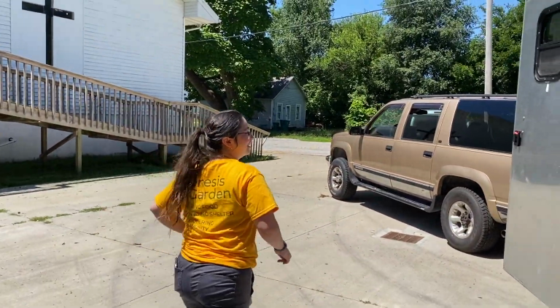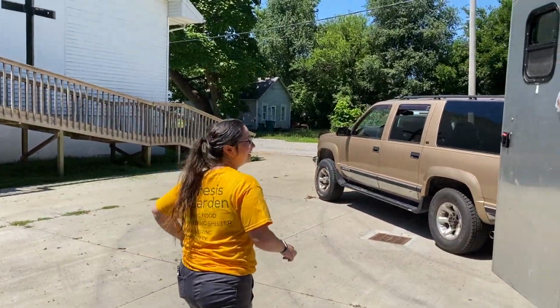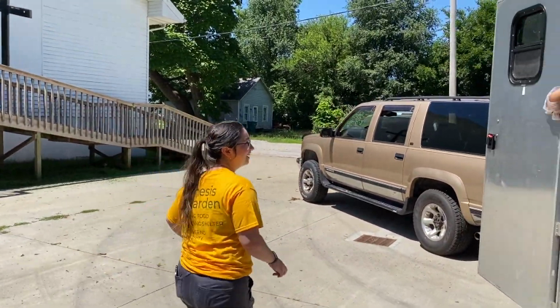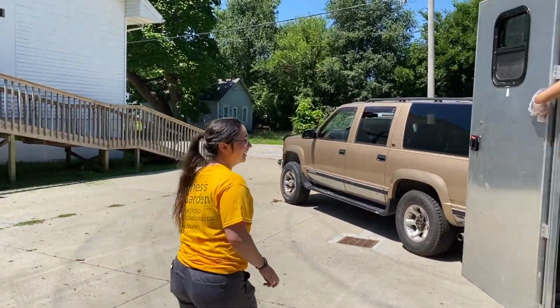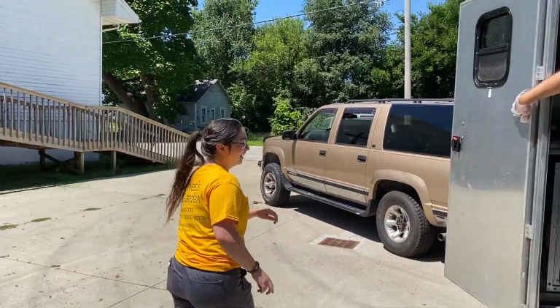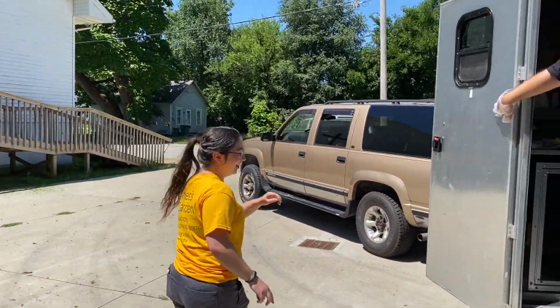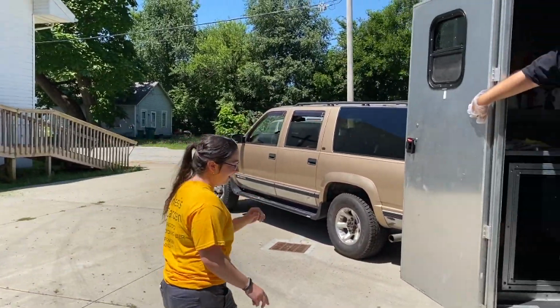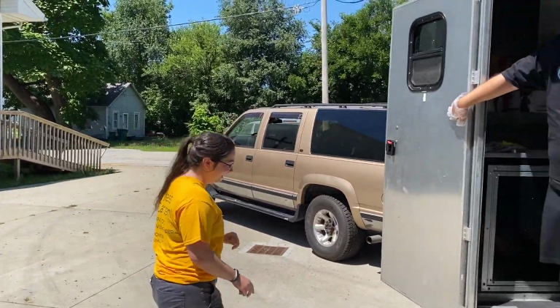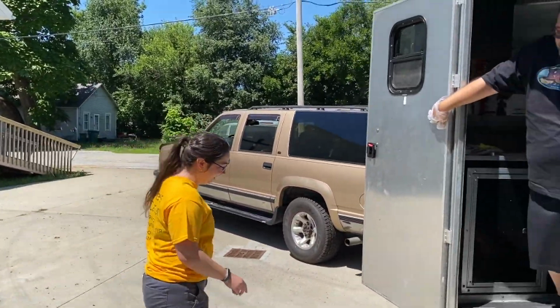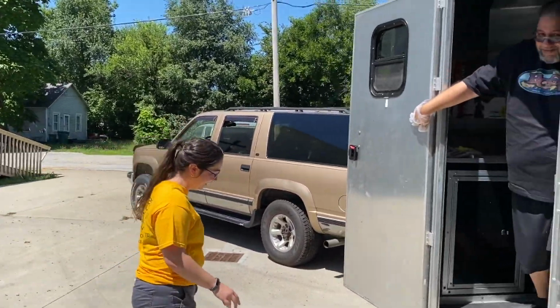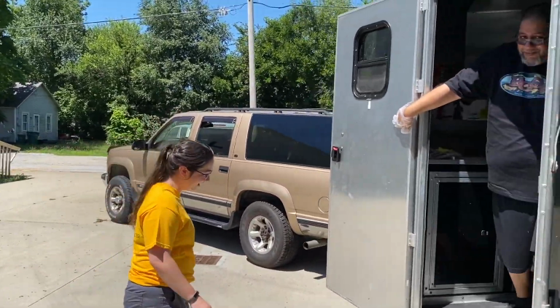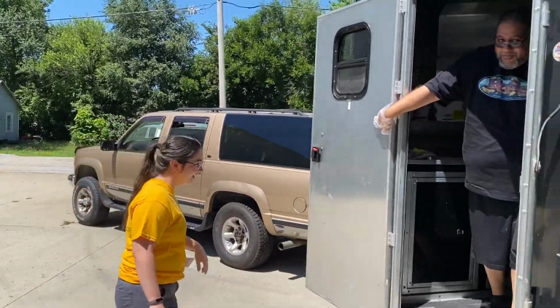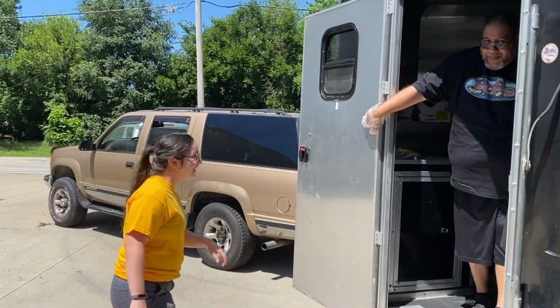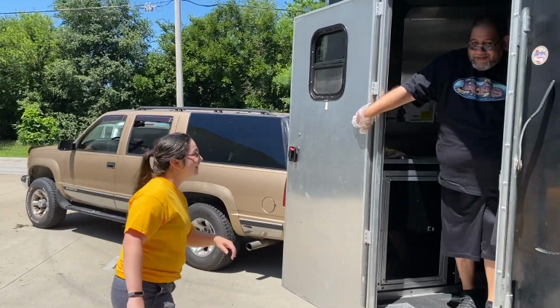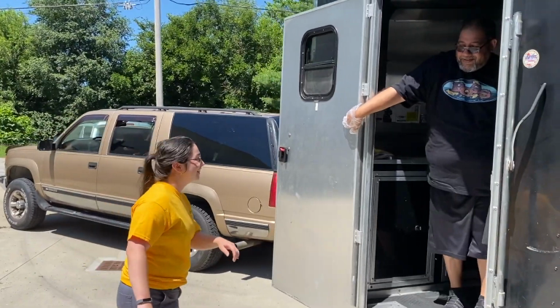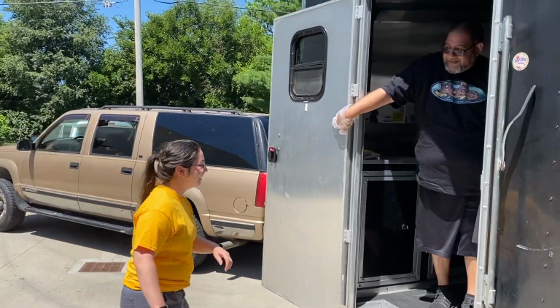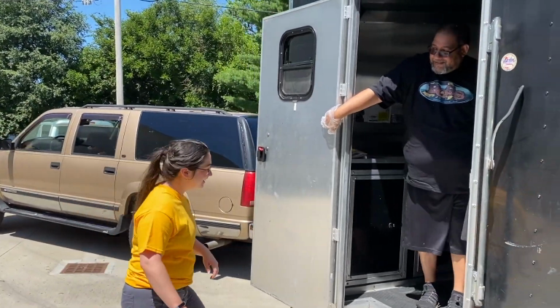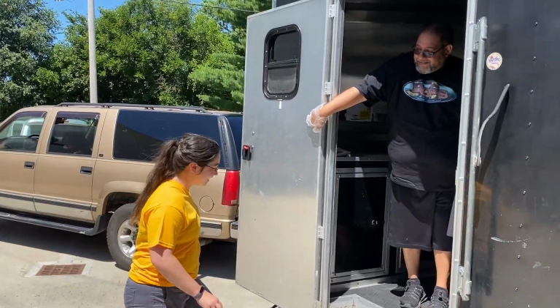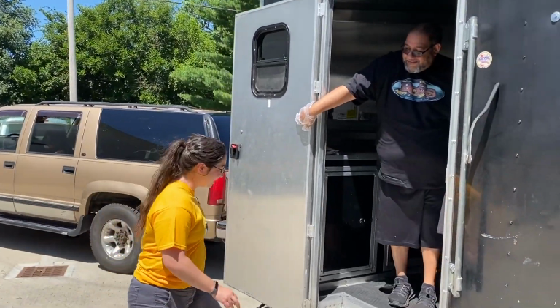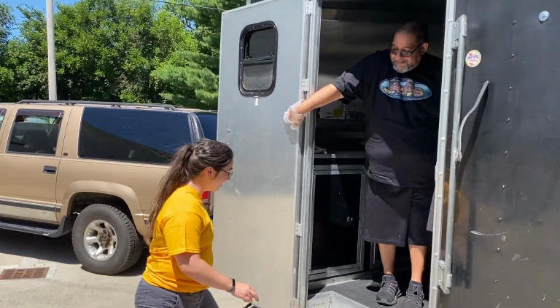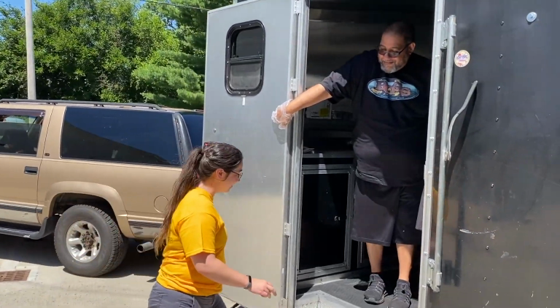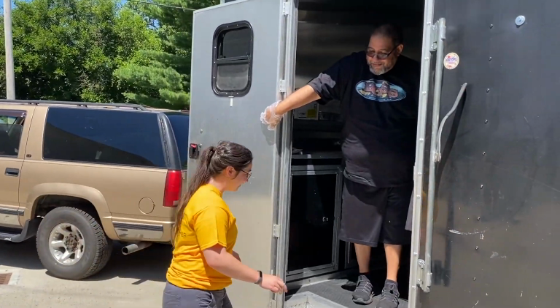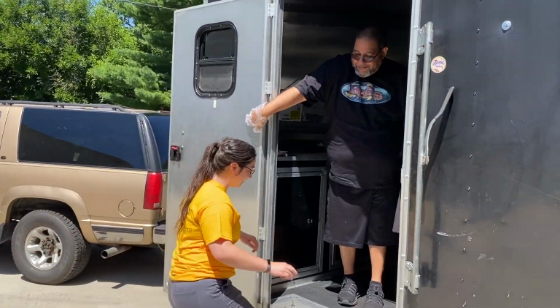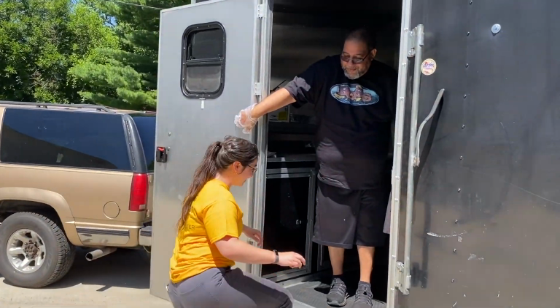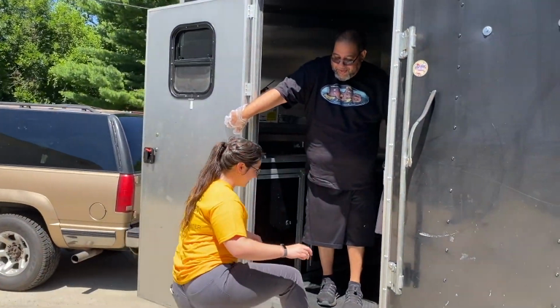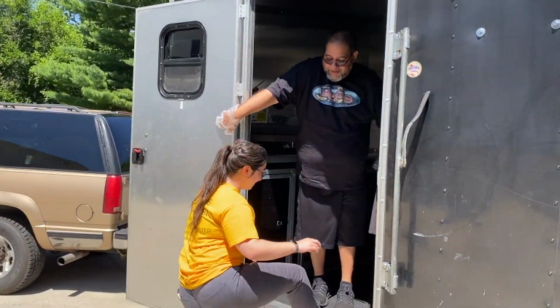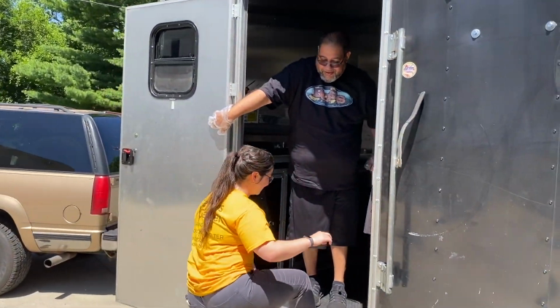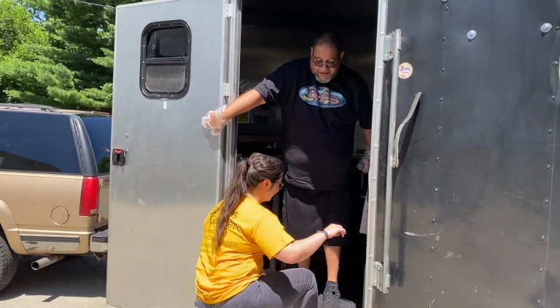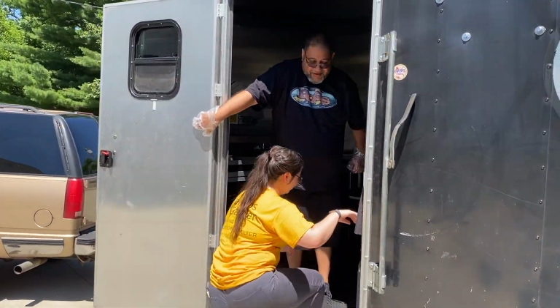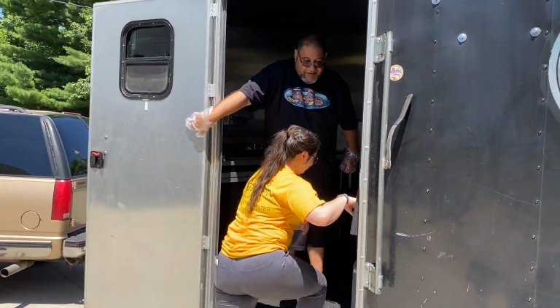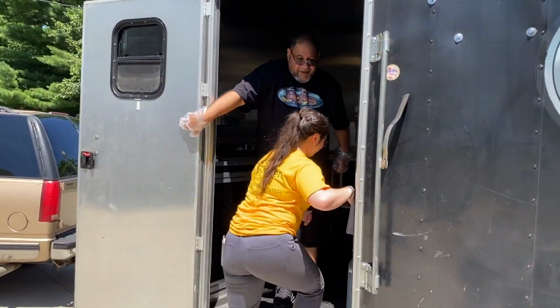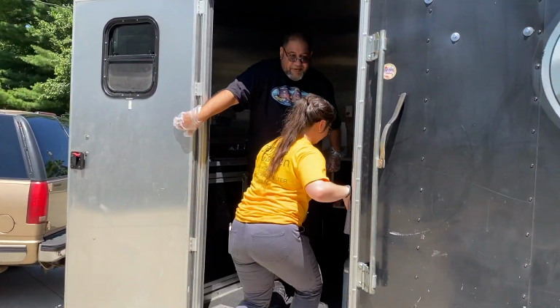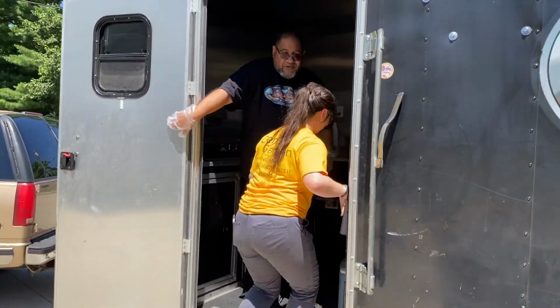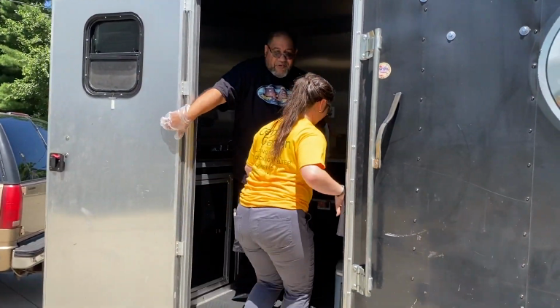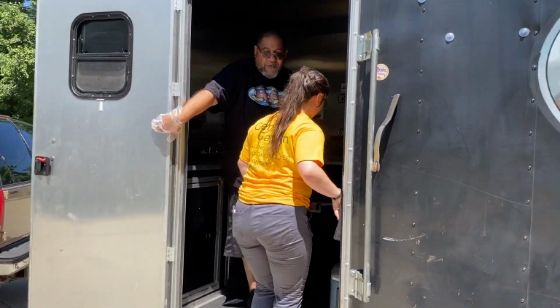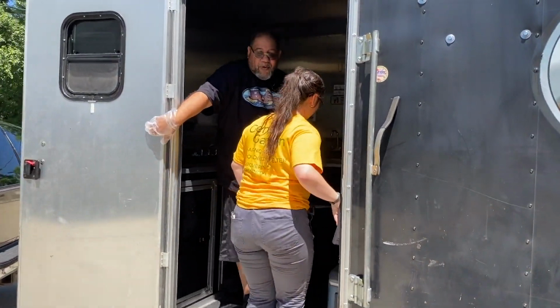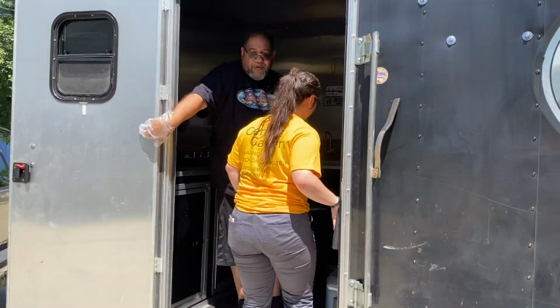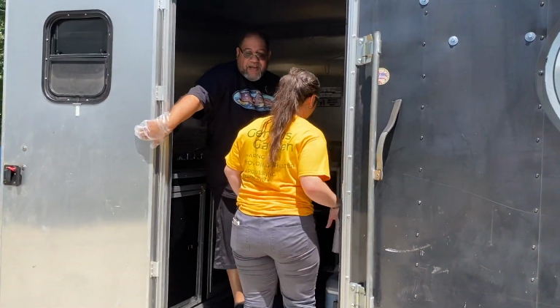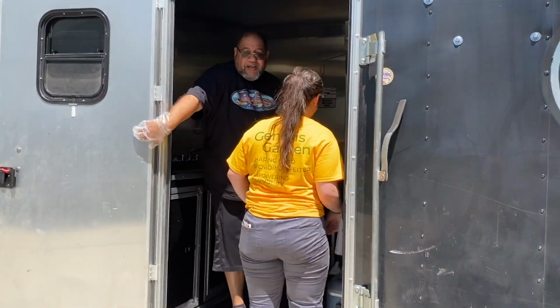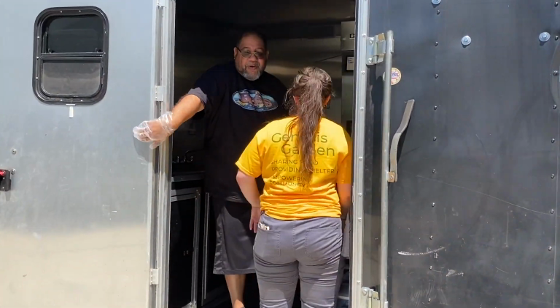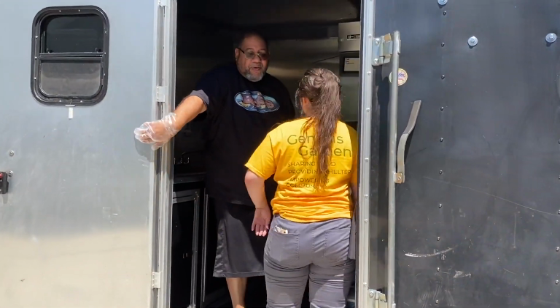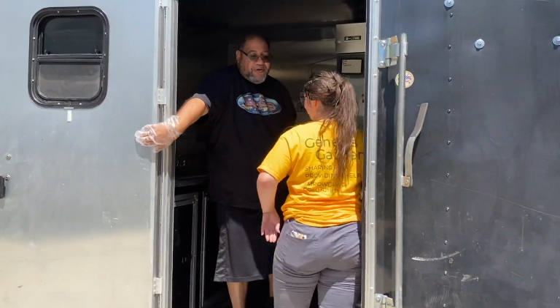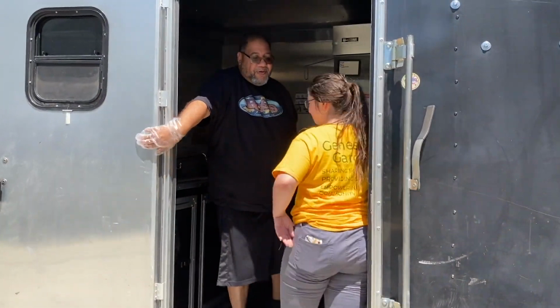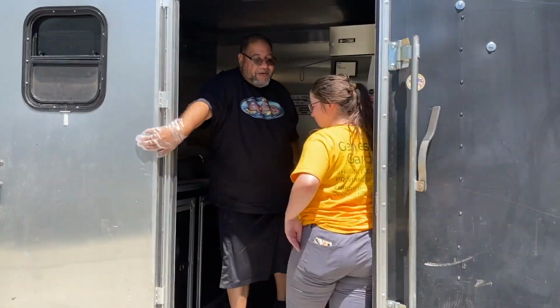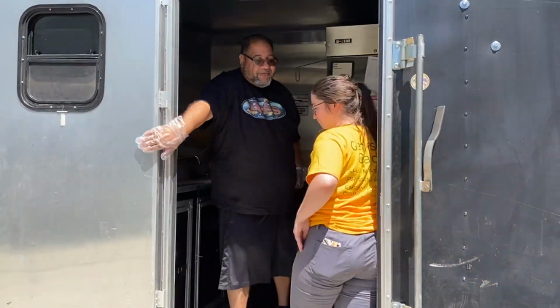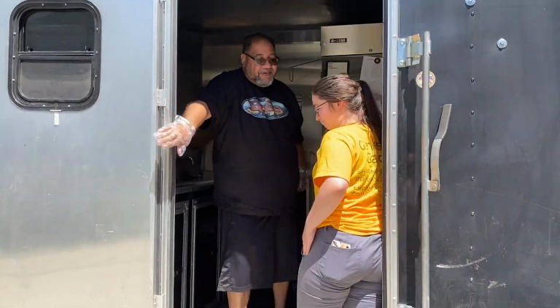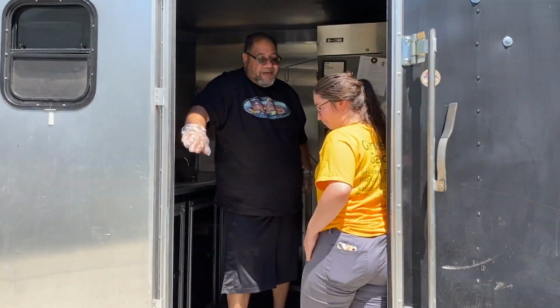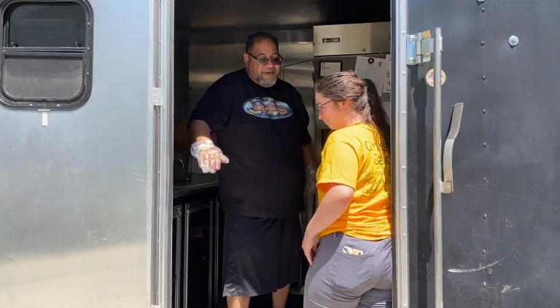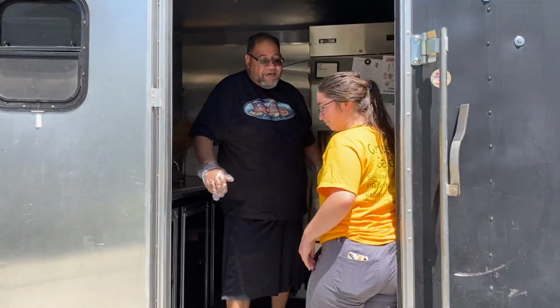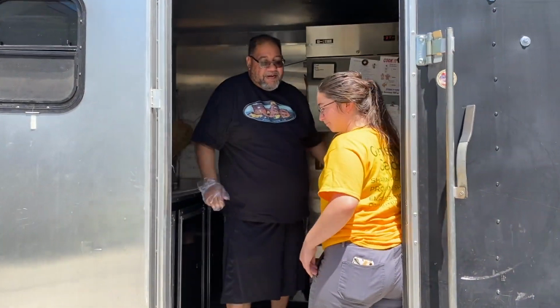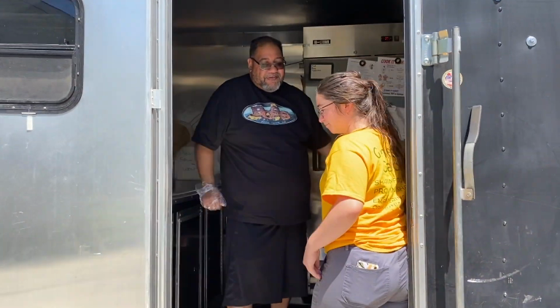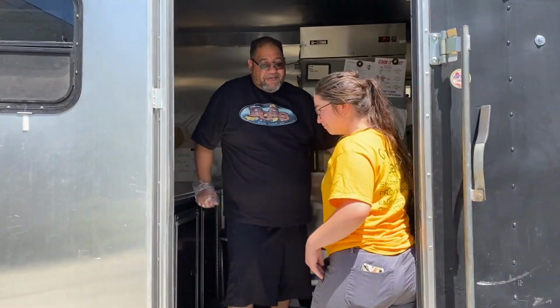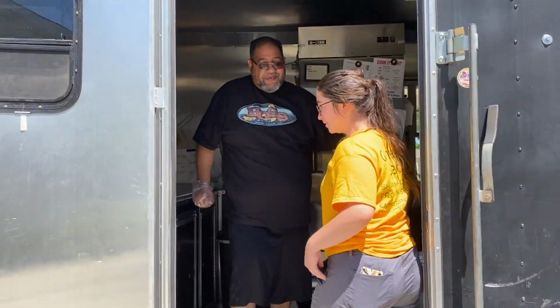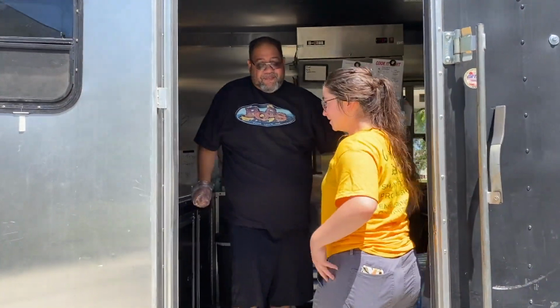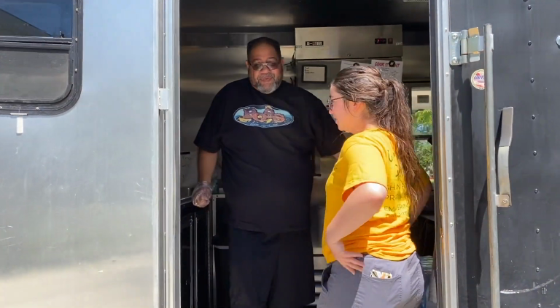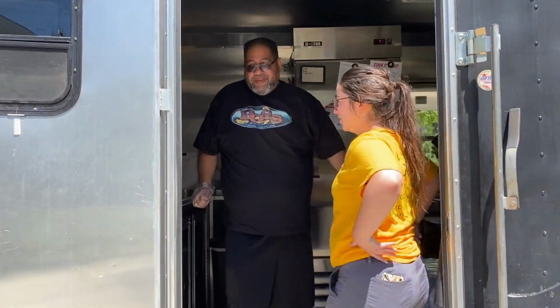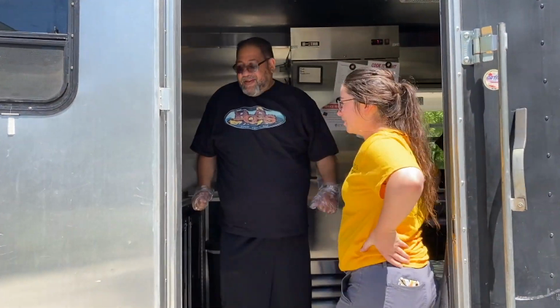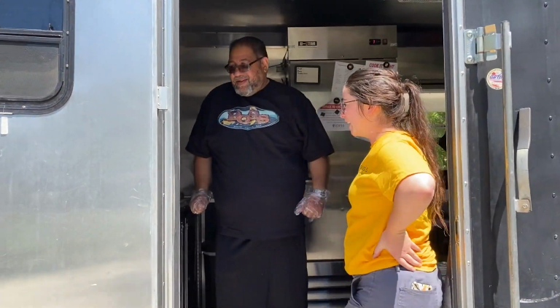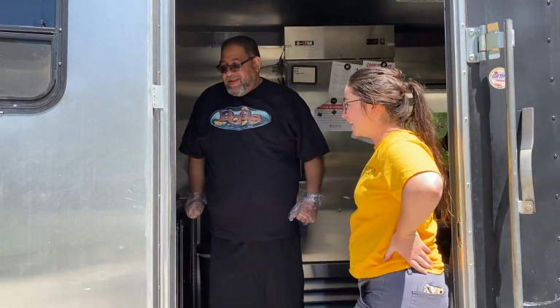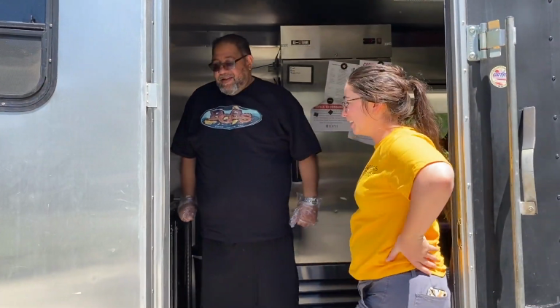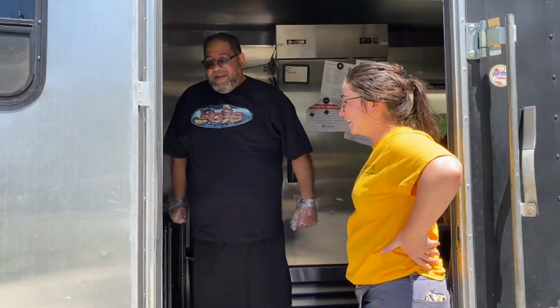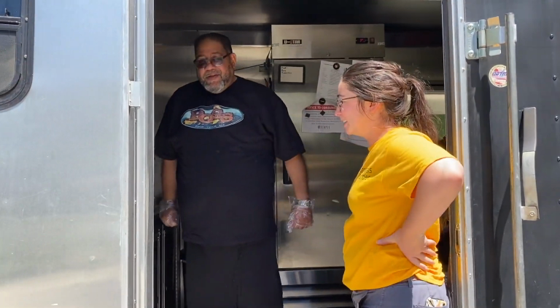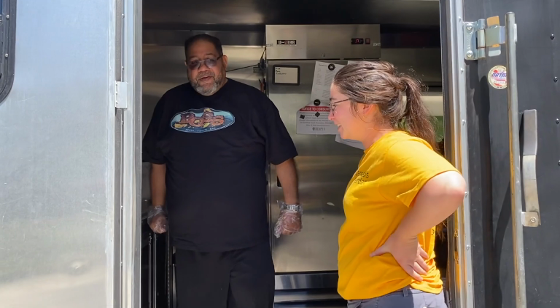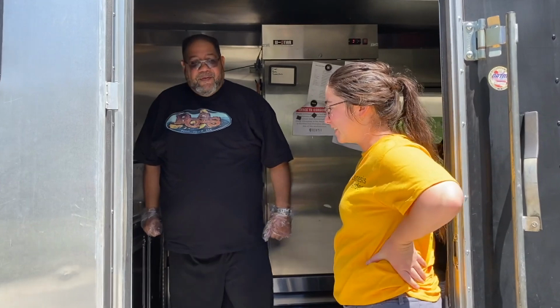Step on in. Thank you. Let me show you what we got going on here today, Grace. All right, let's see.